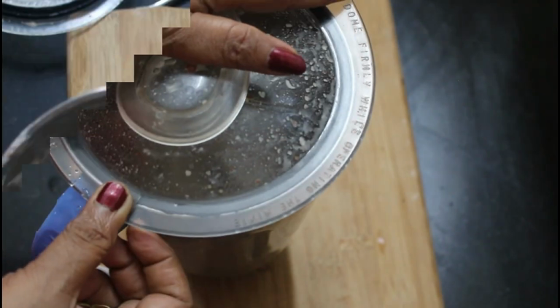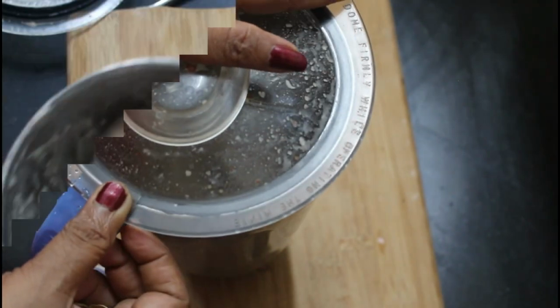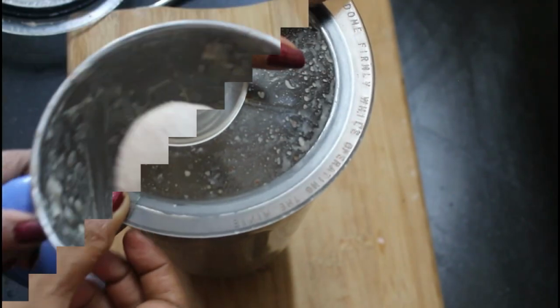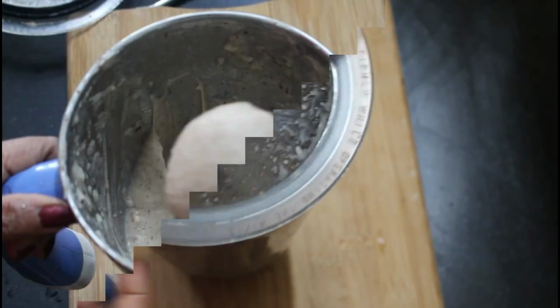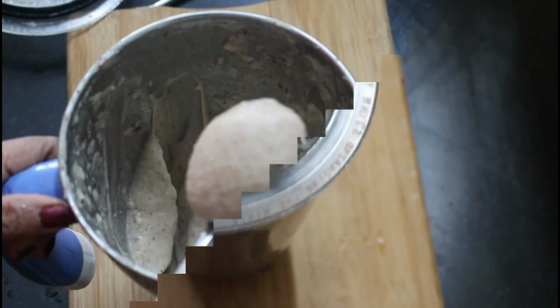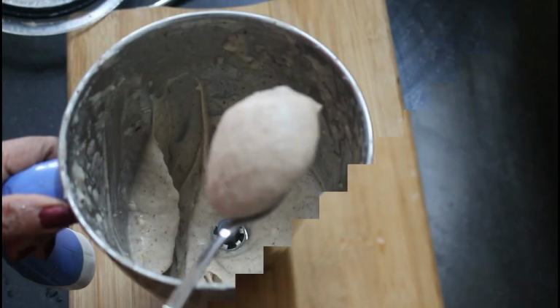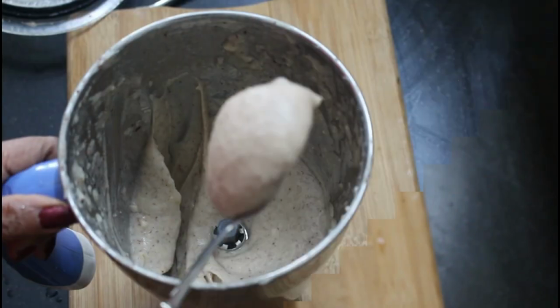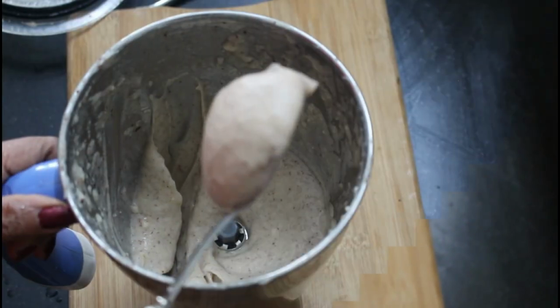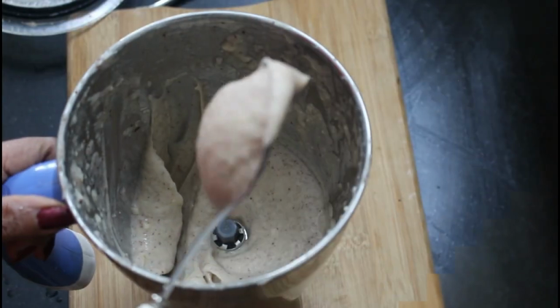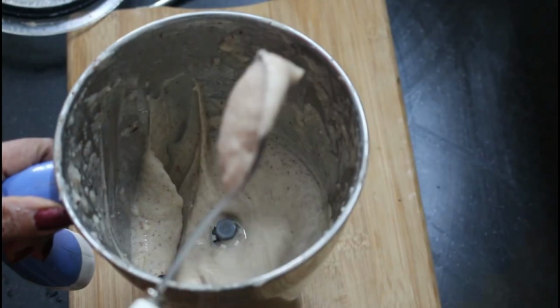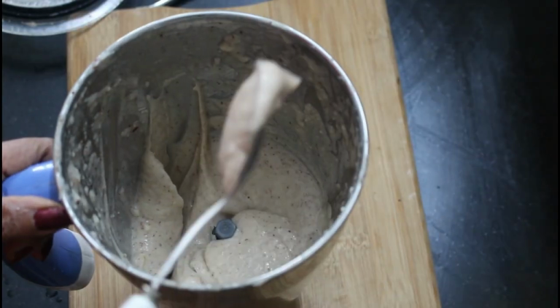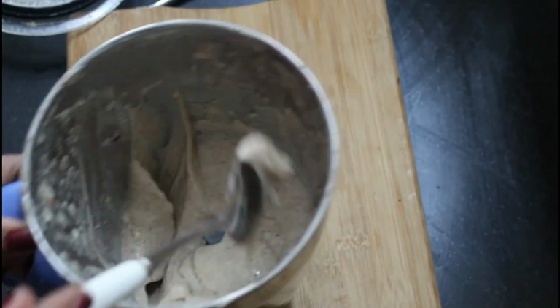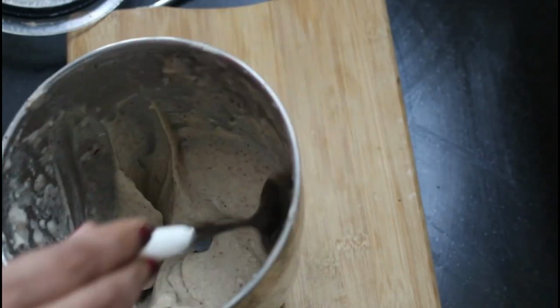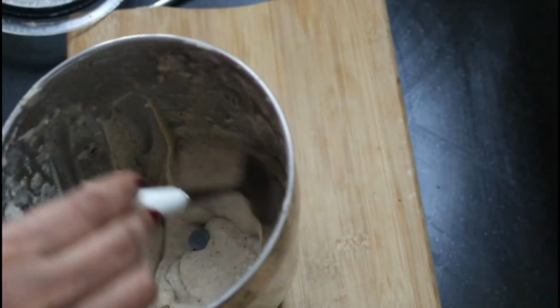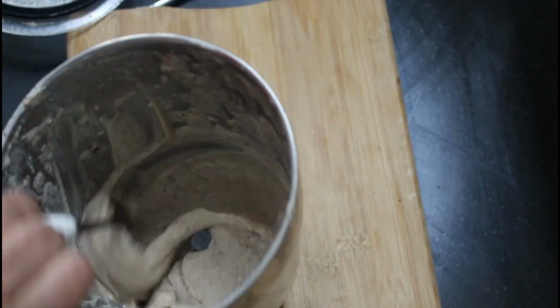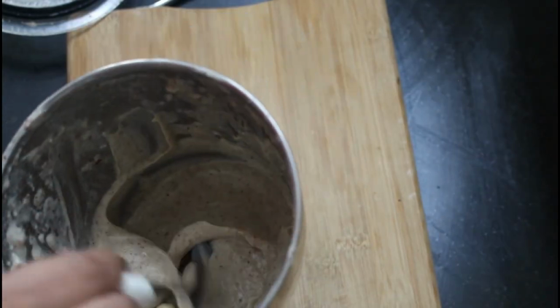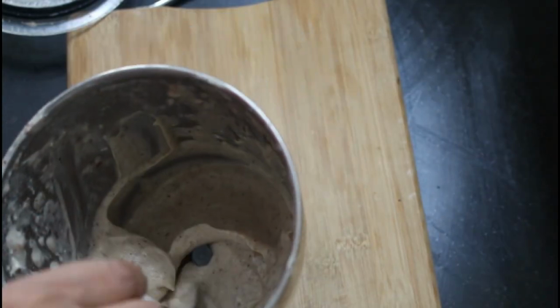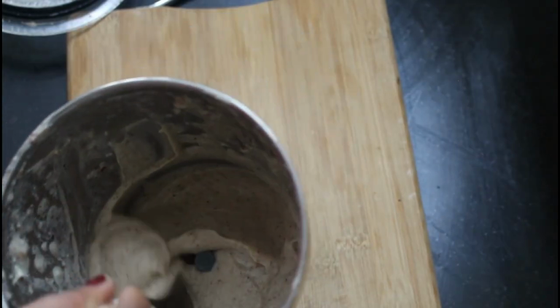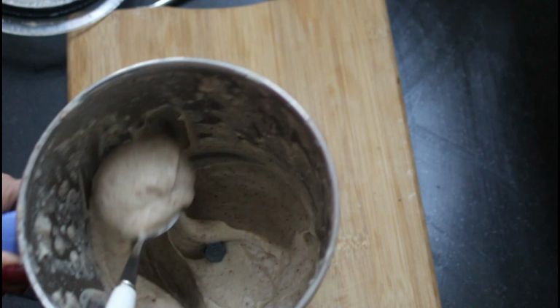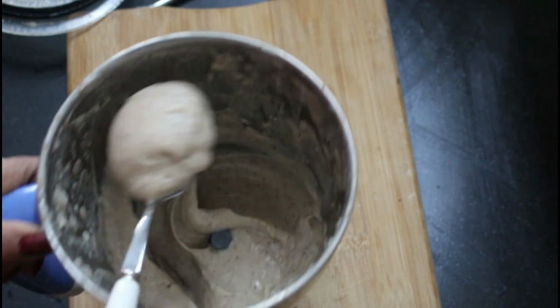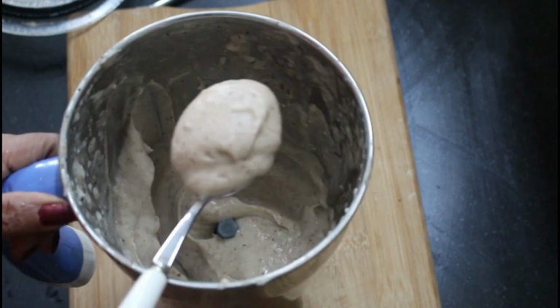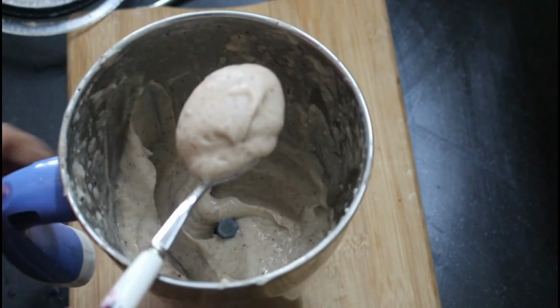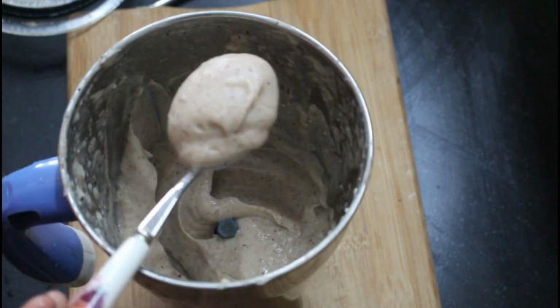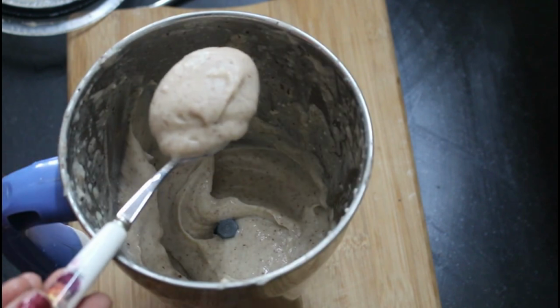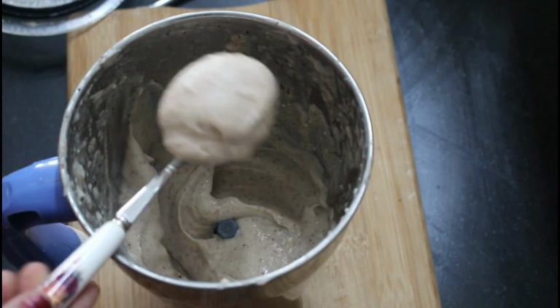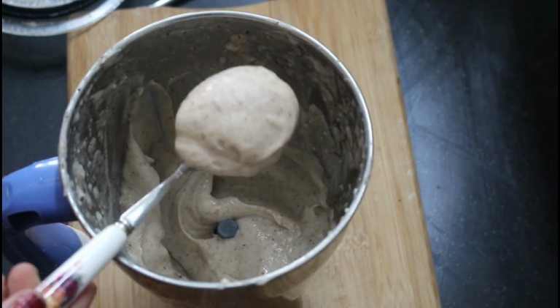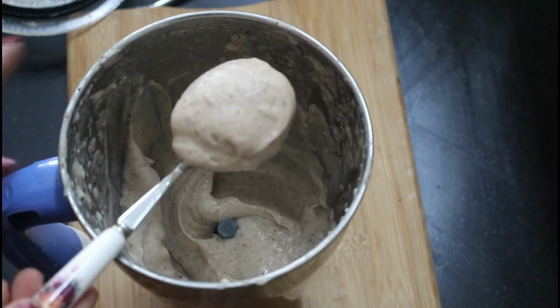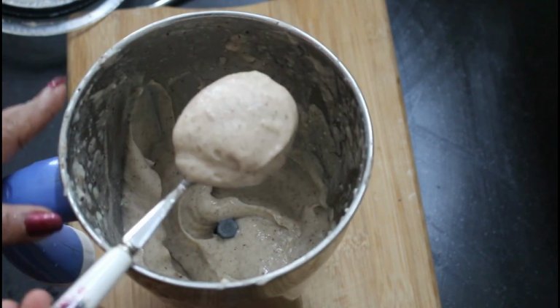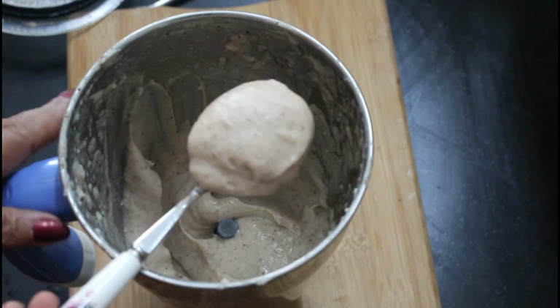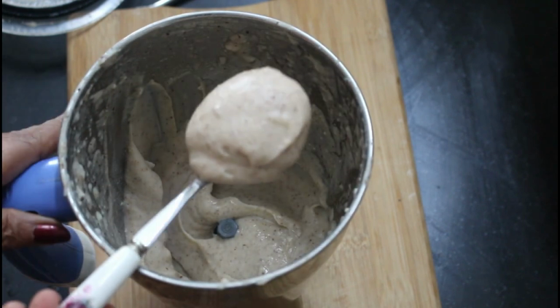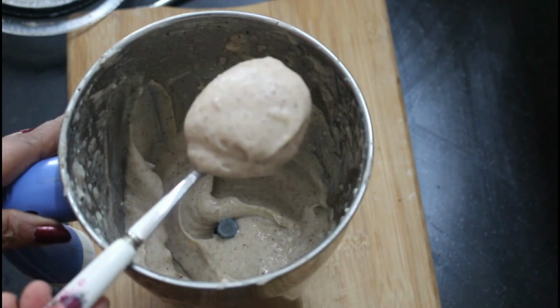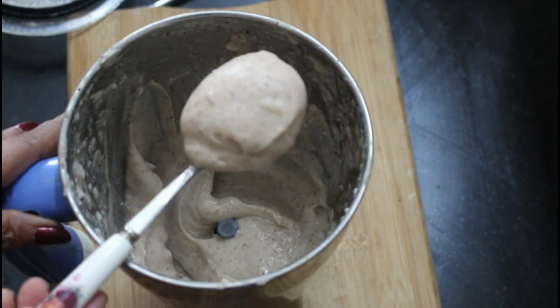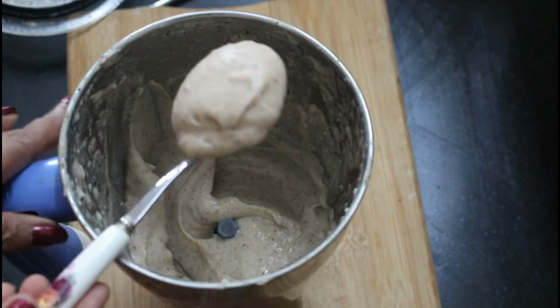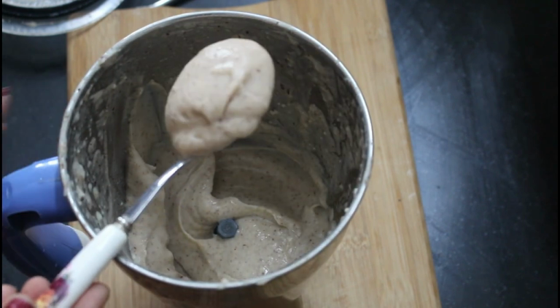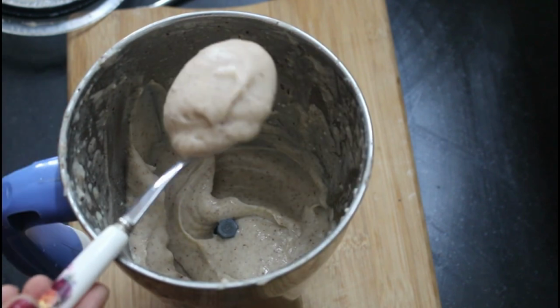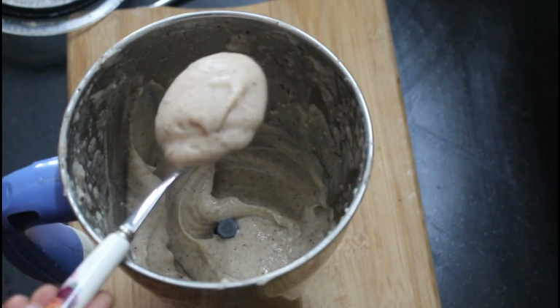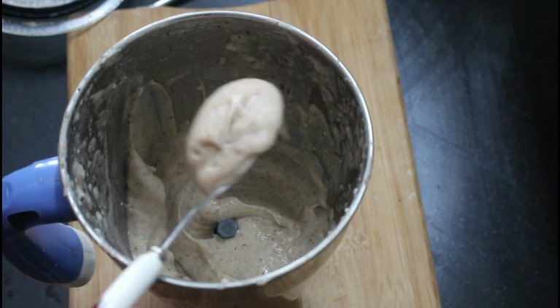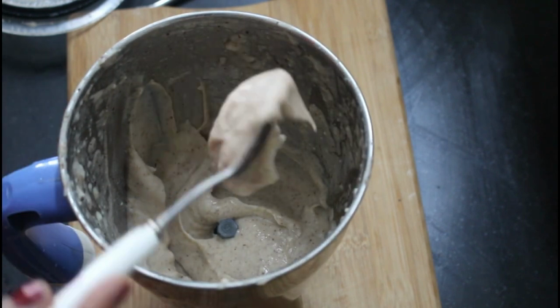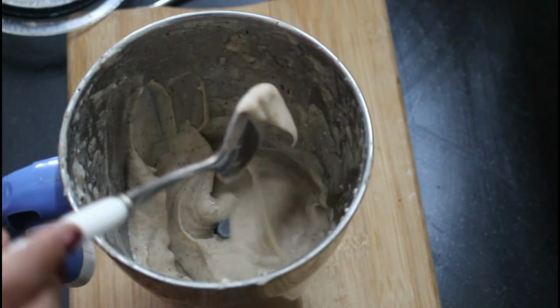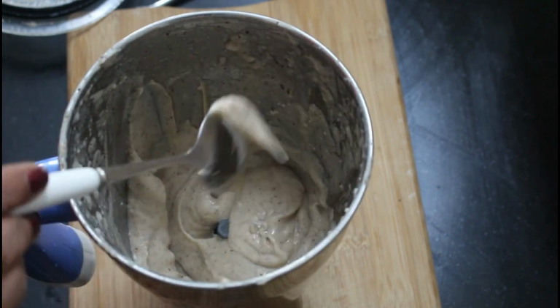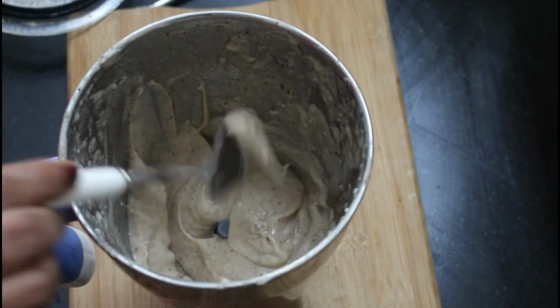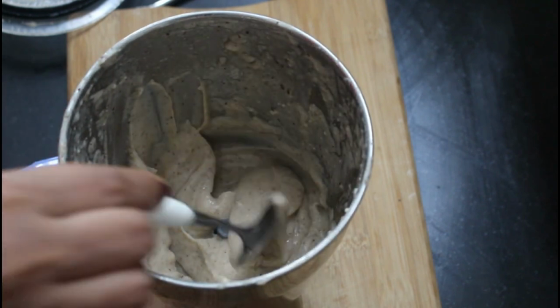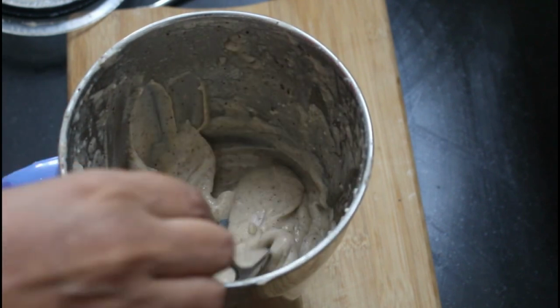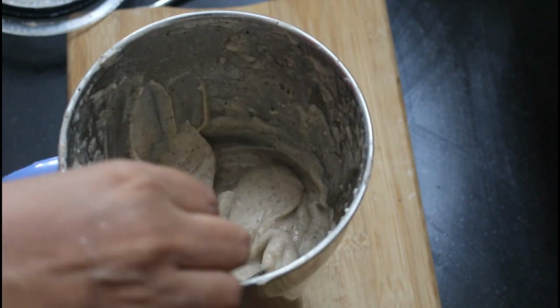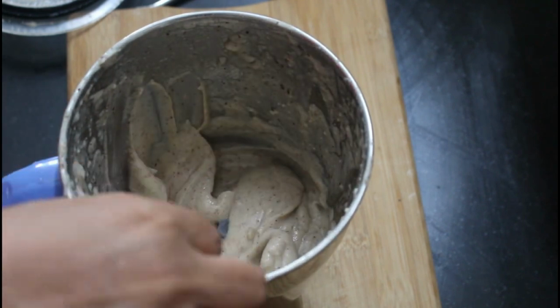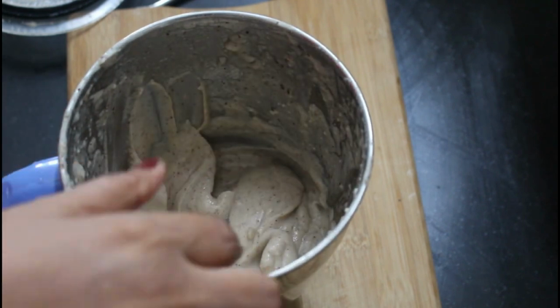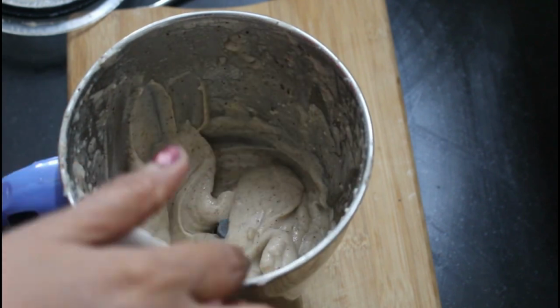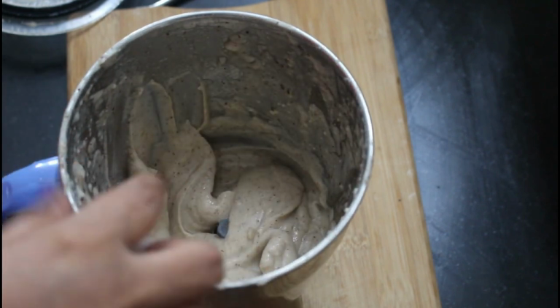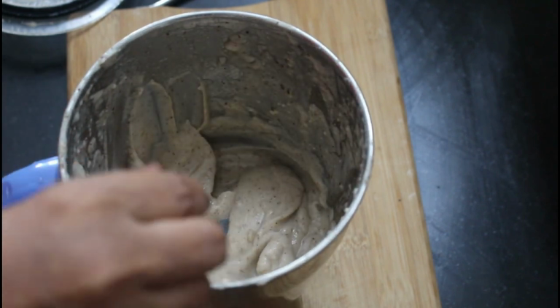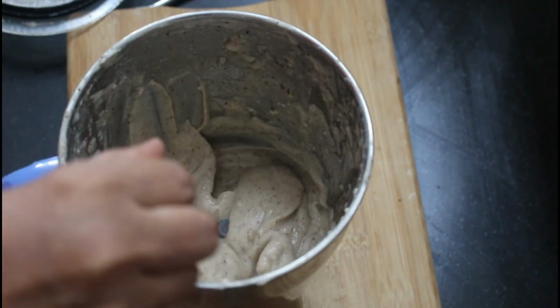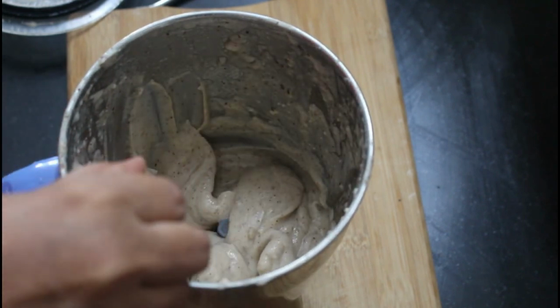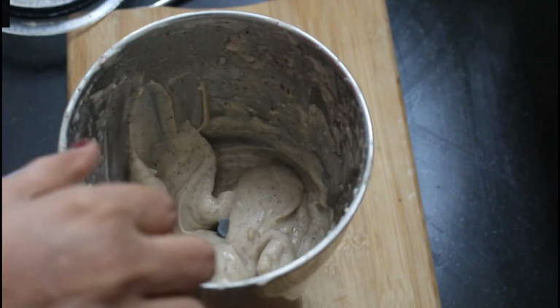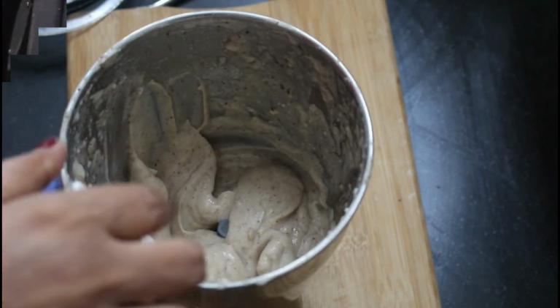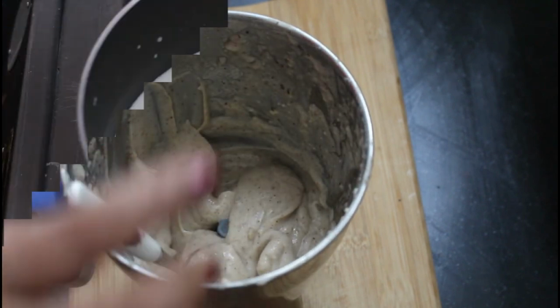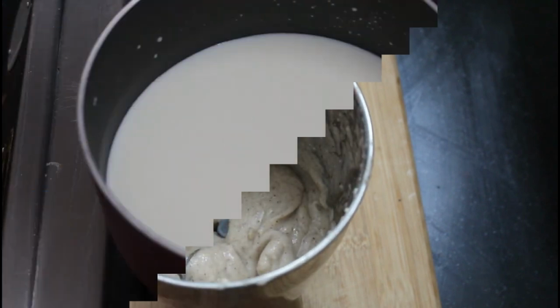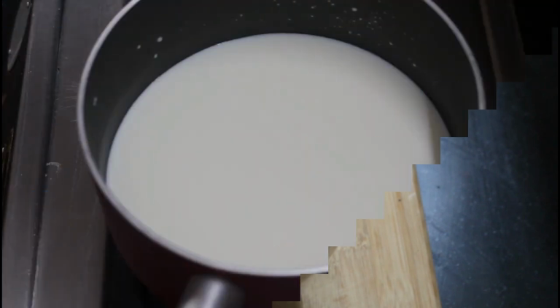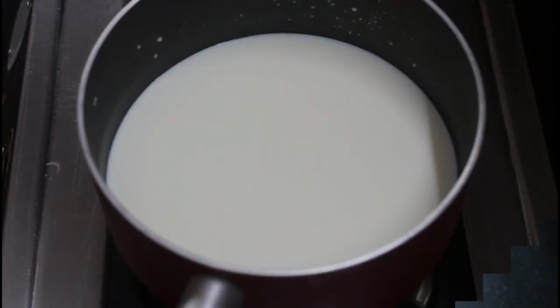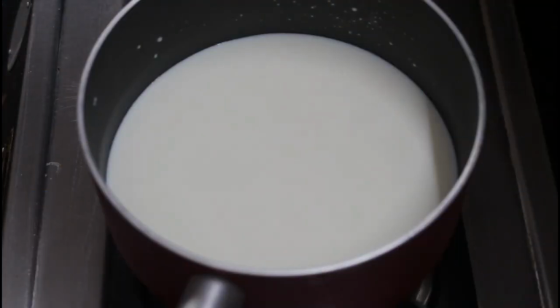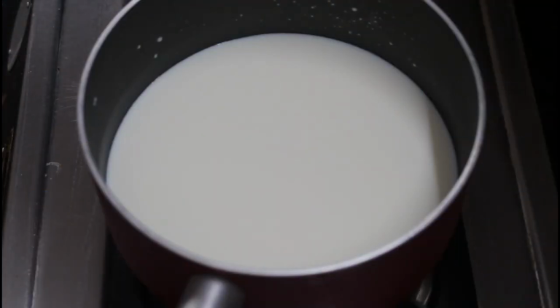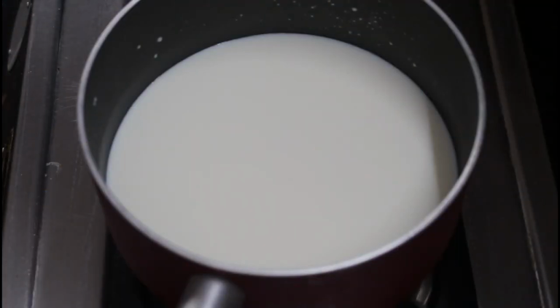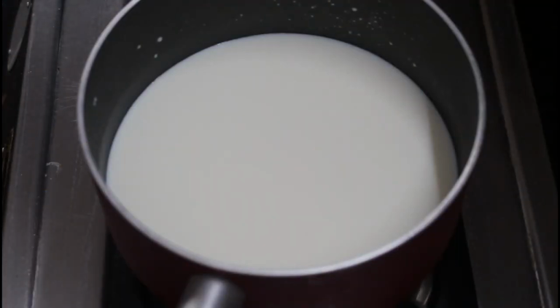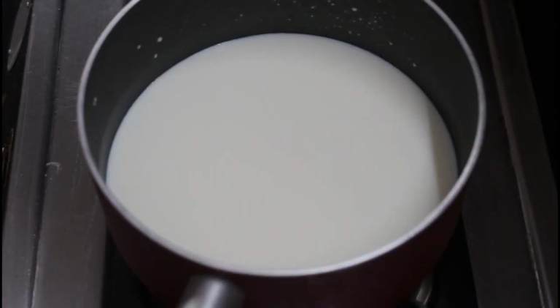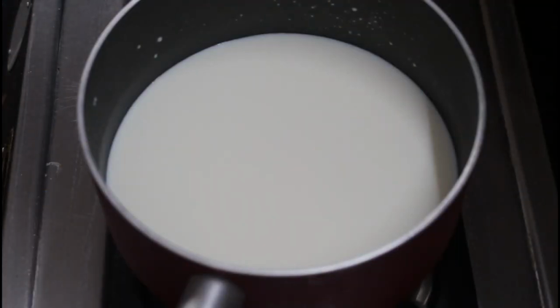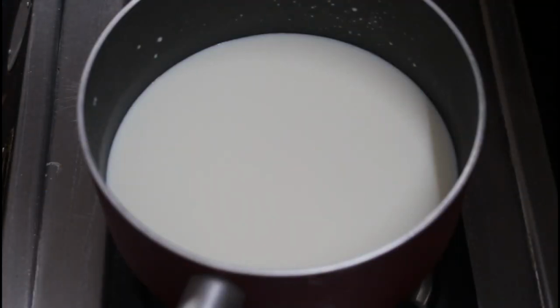The food is going to be smooth and smooth. I'll make this ice cream.